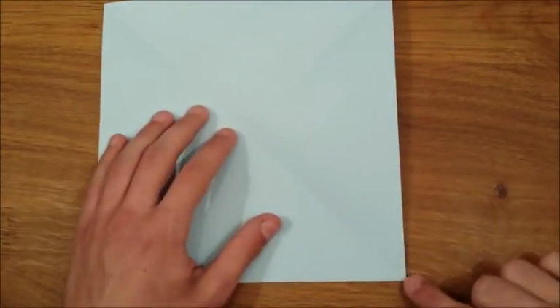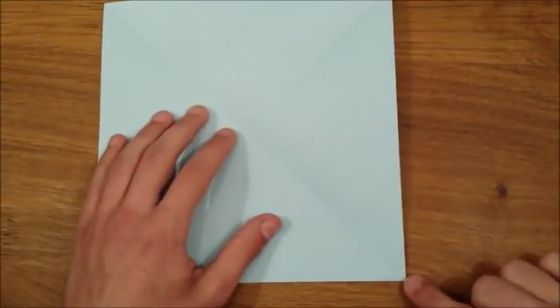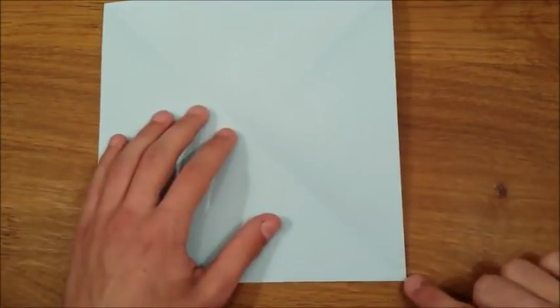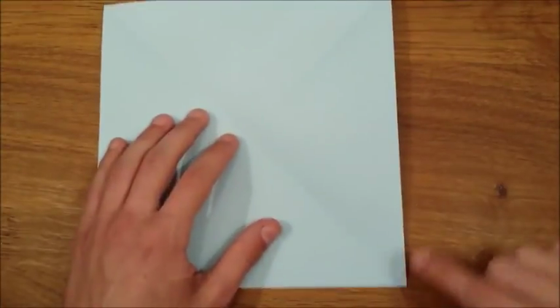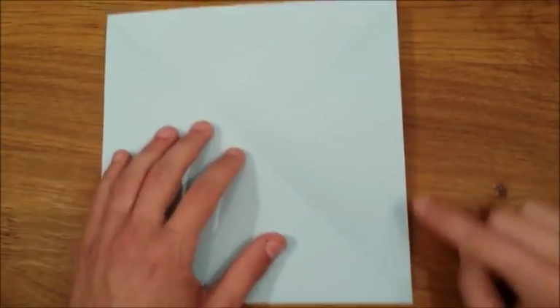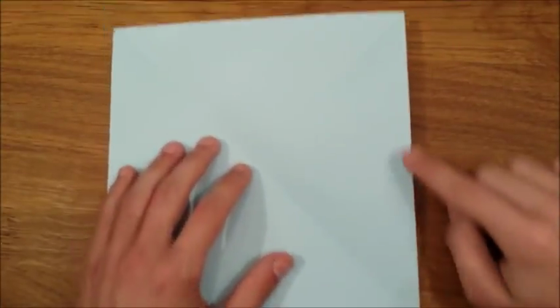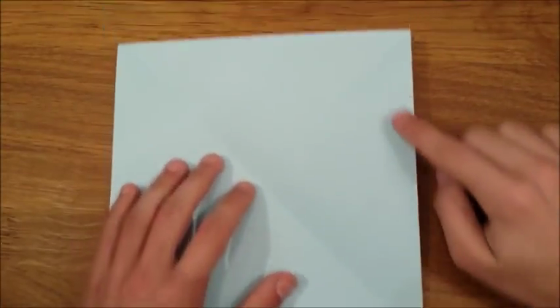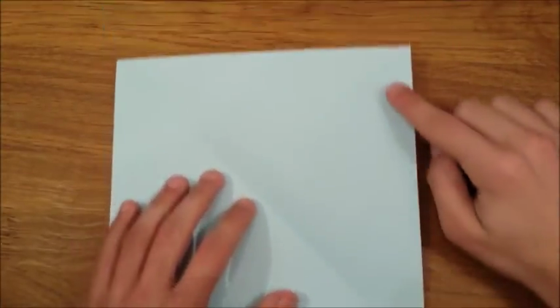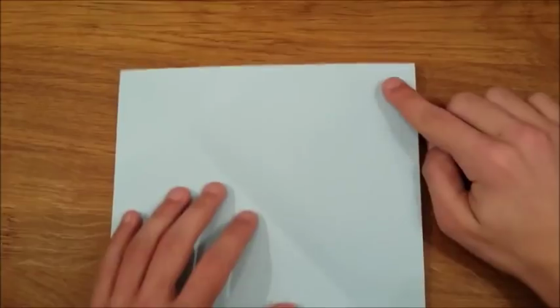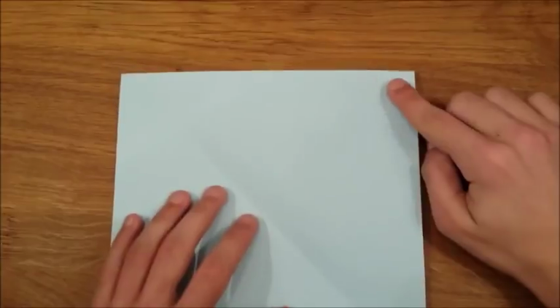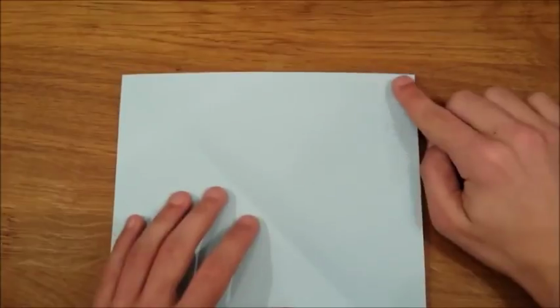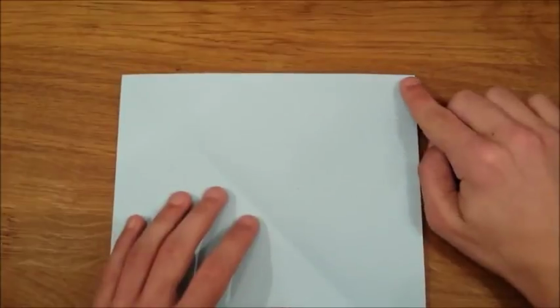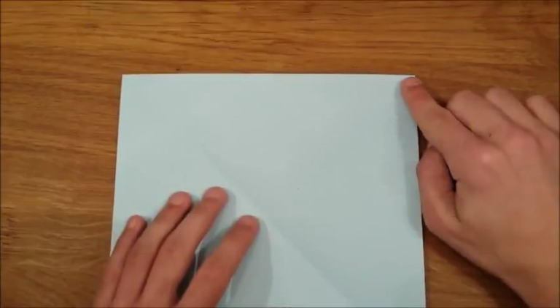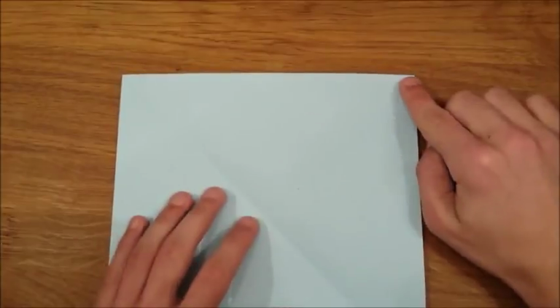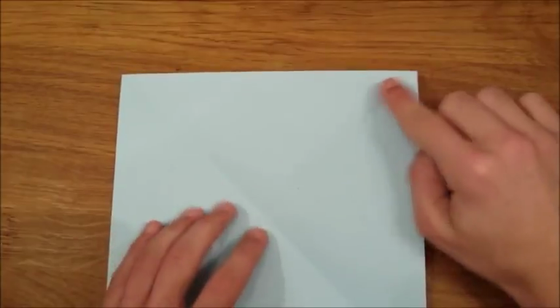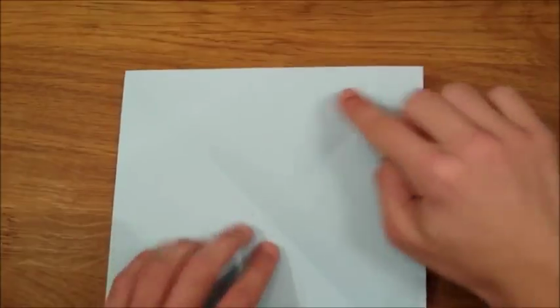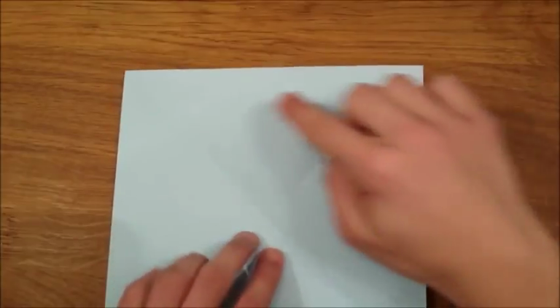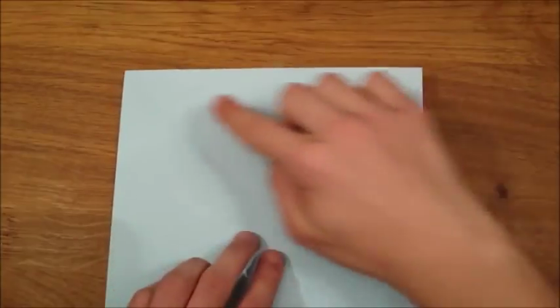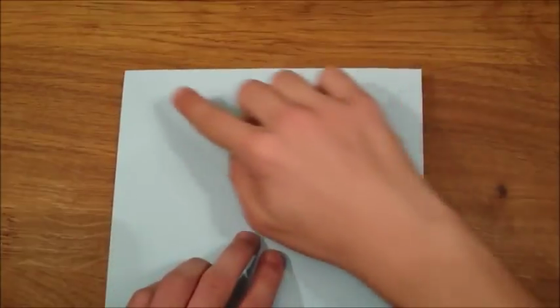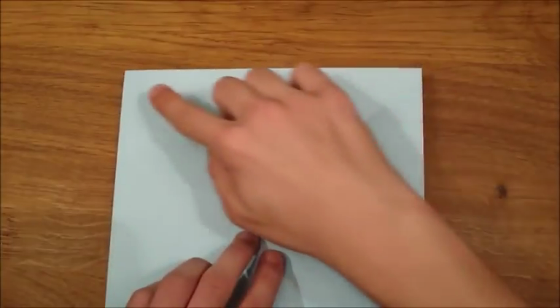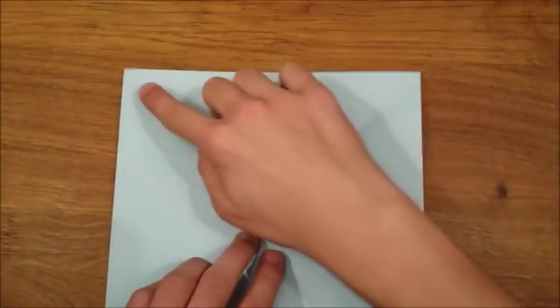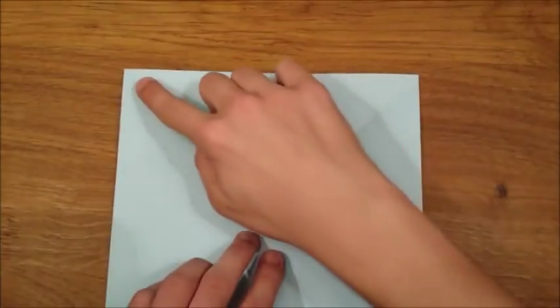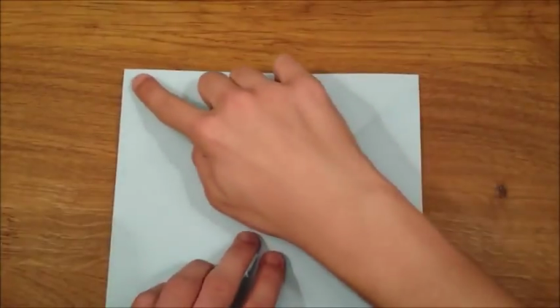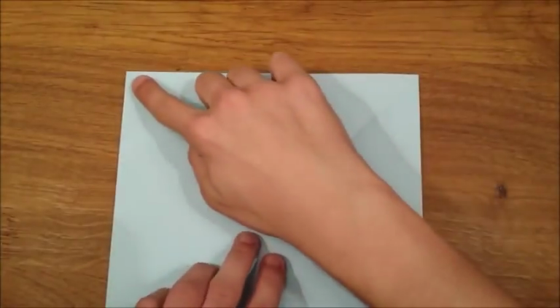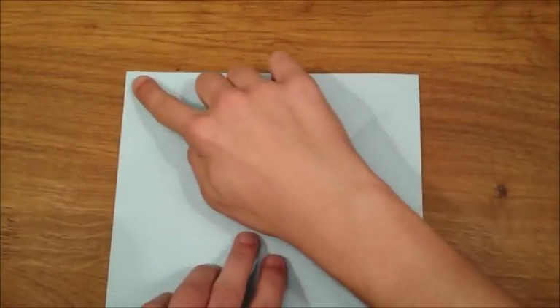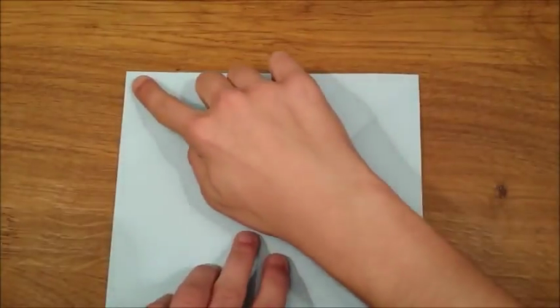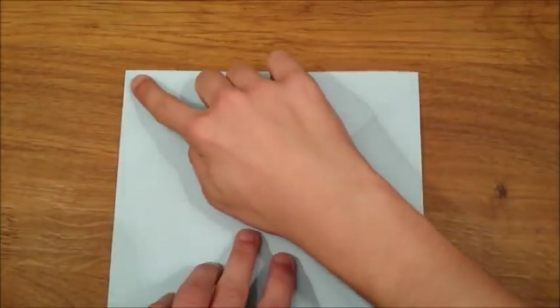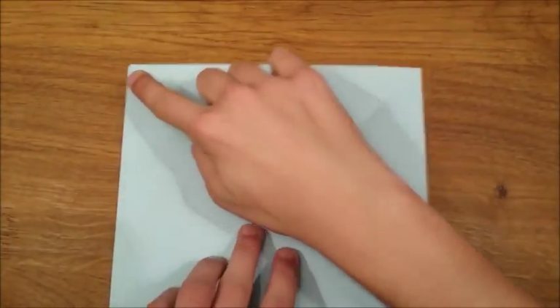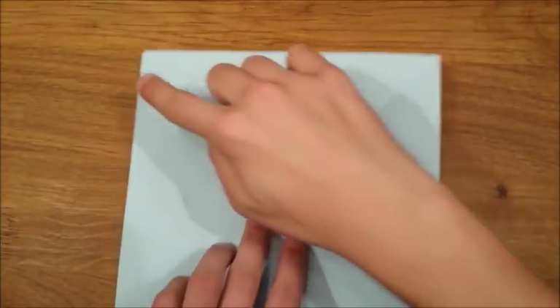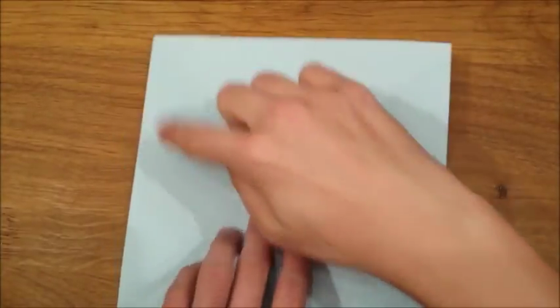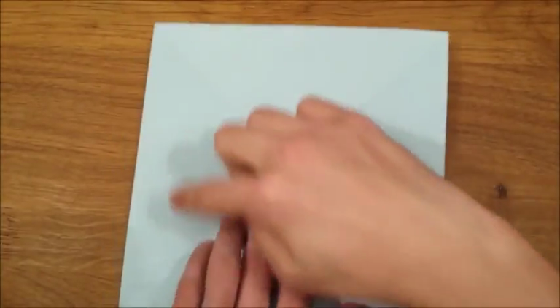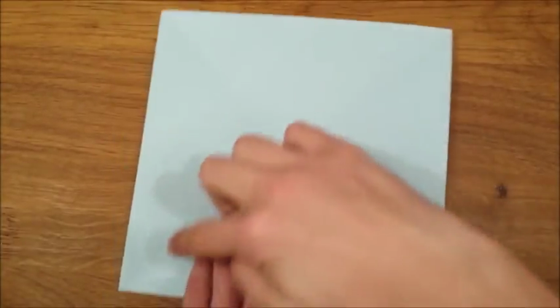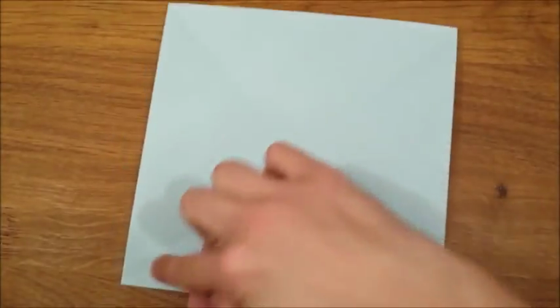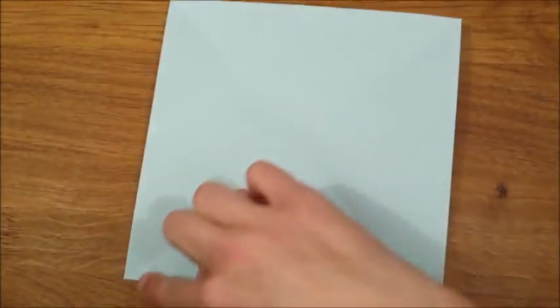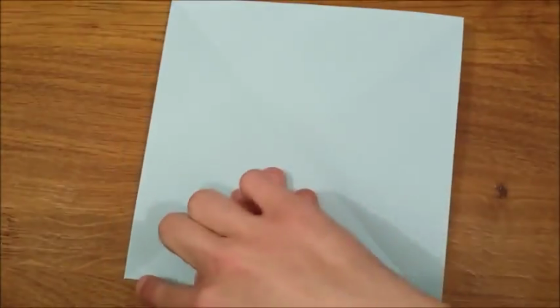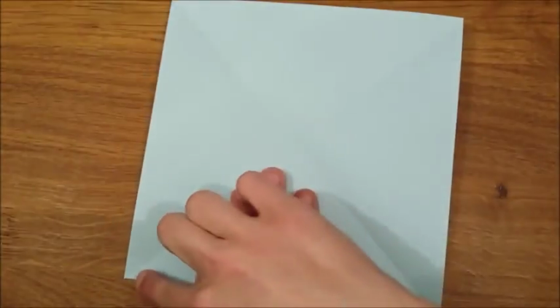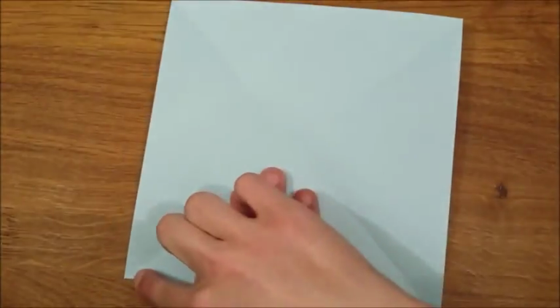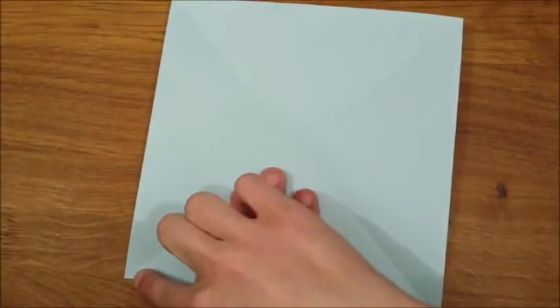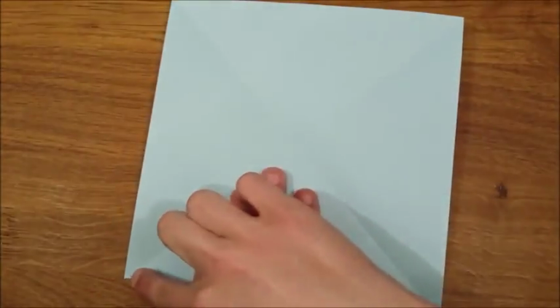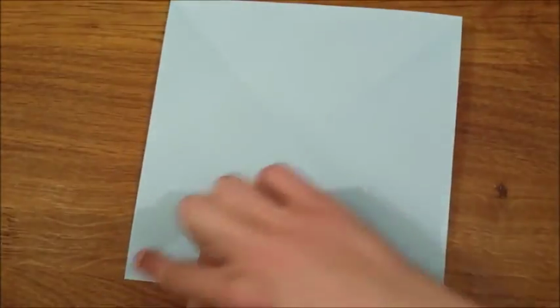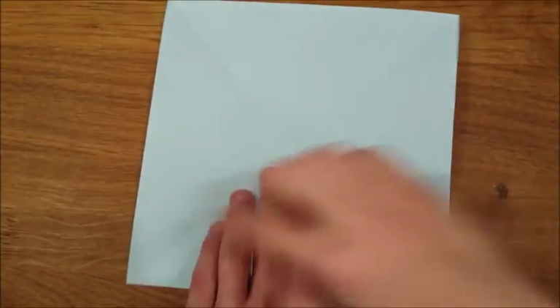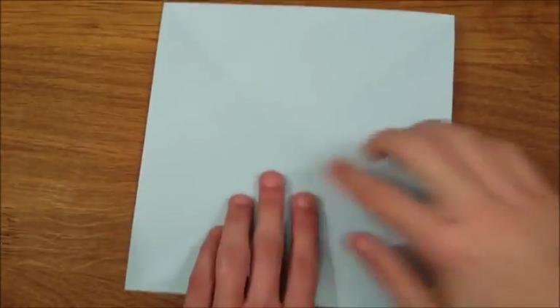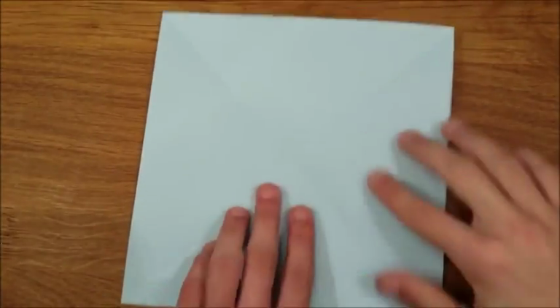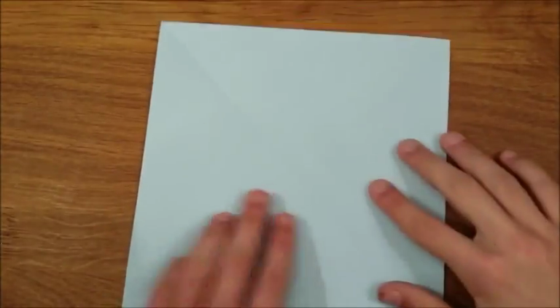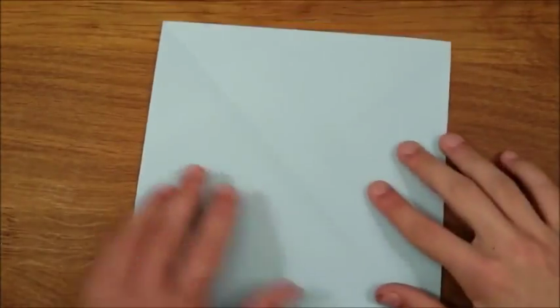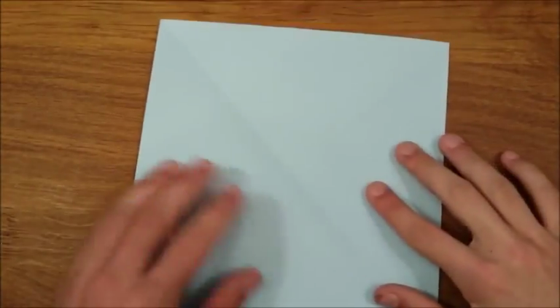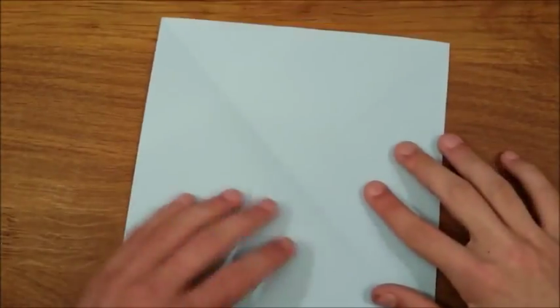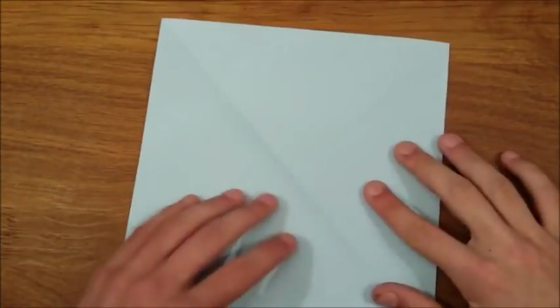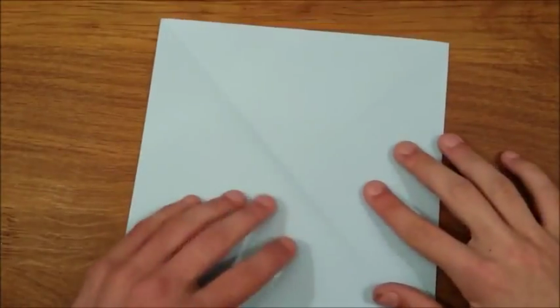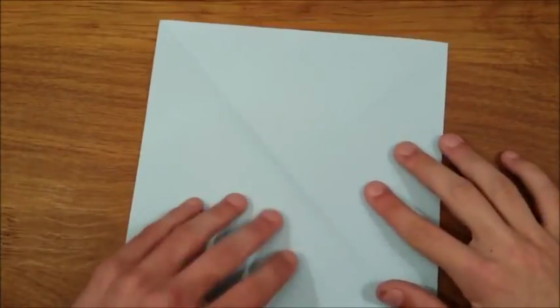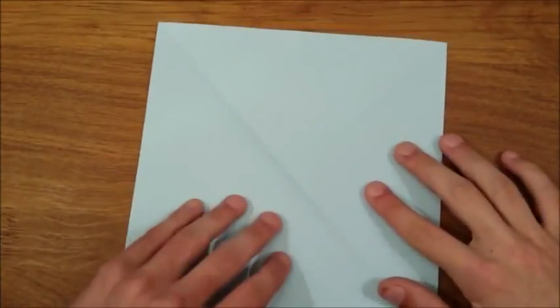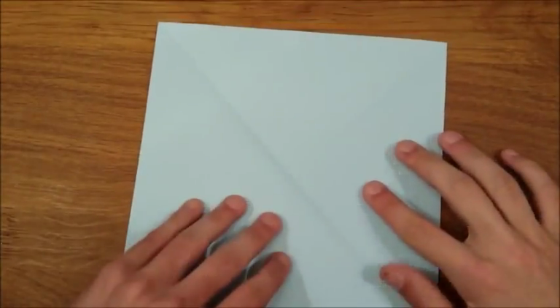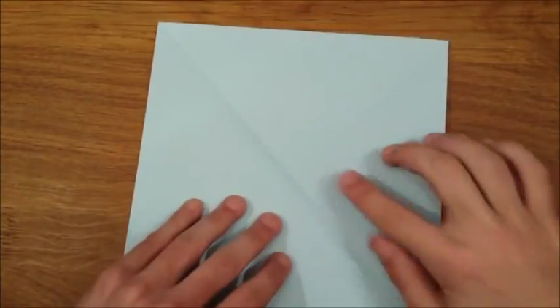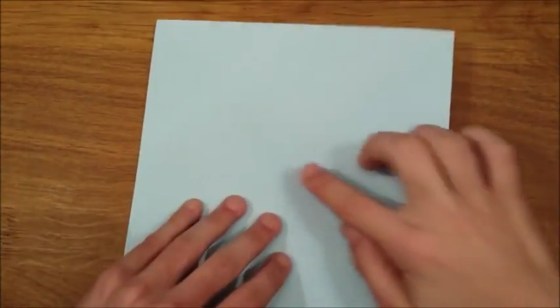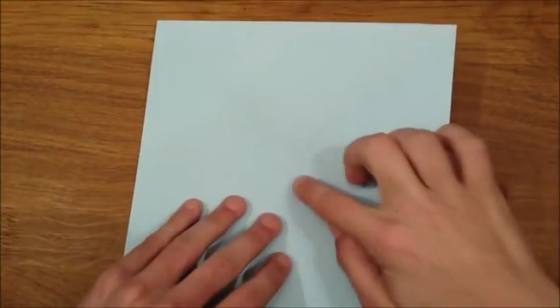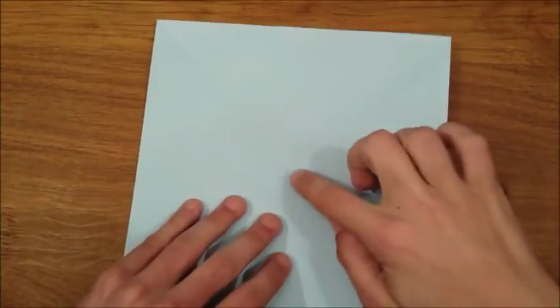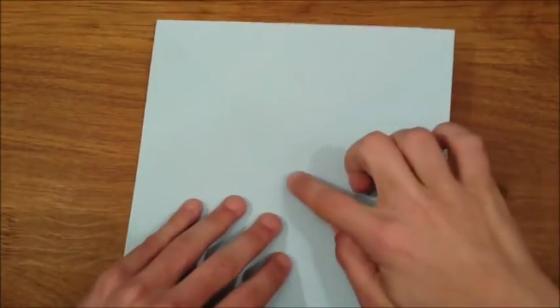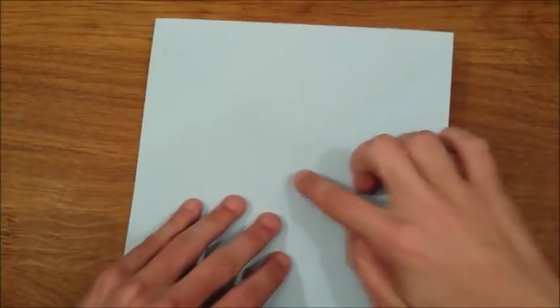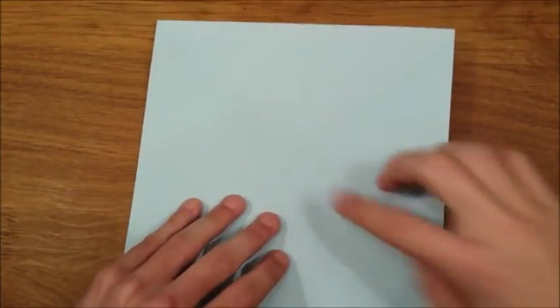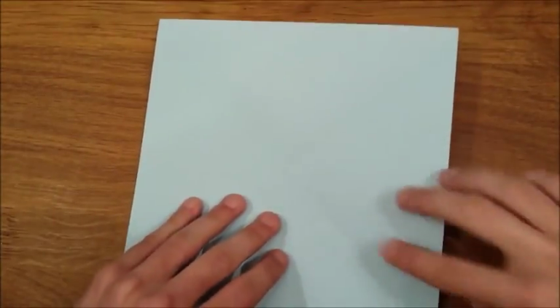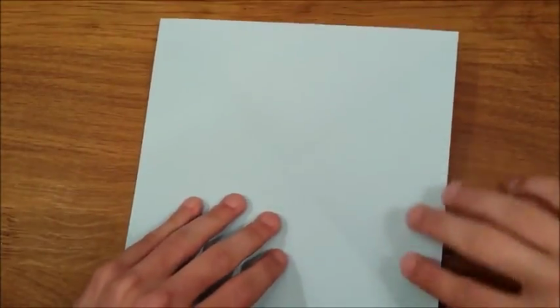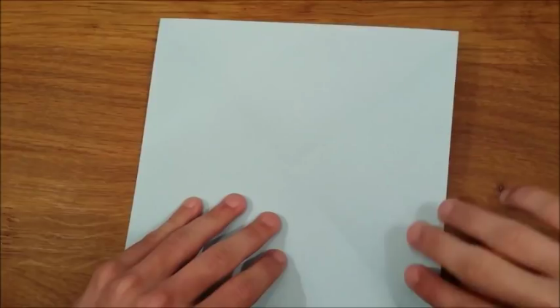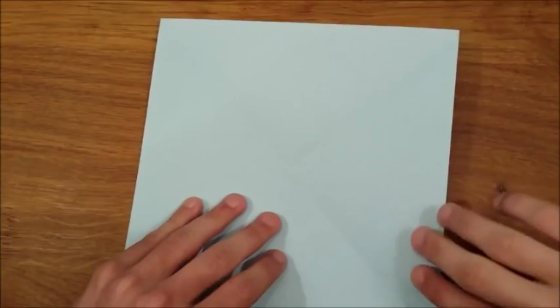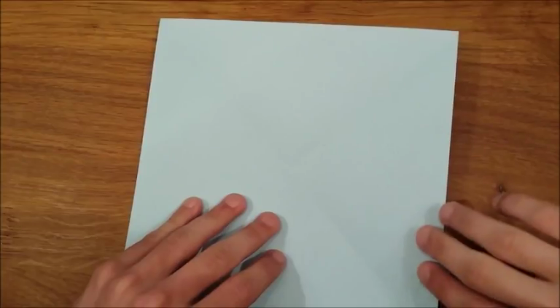Now you're going to take all of these four corners and fold them into the middle of the square.